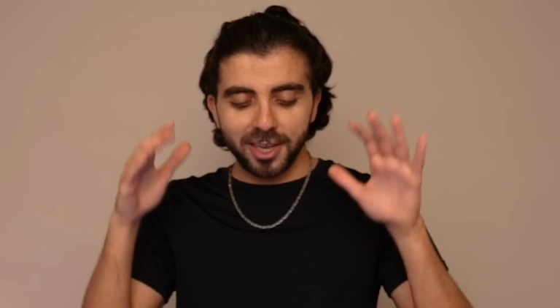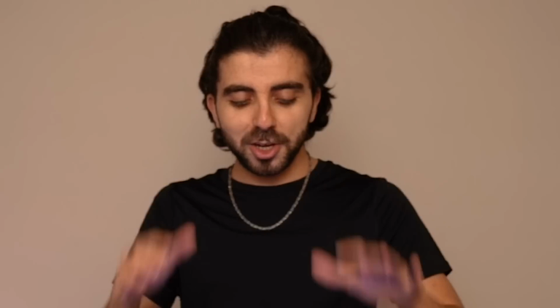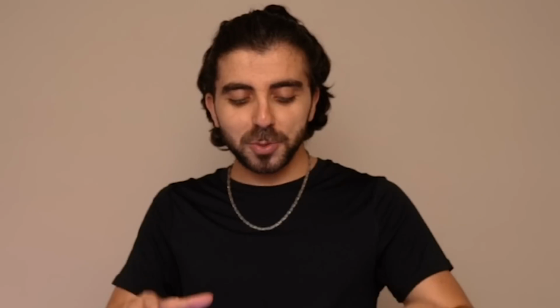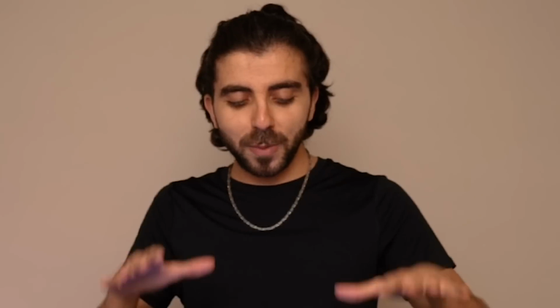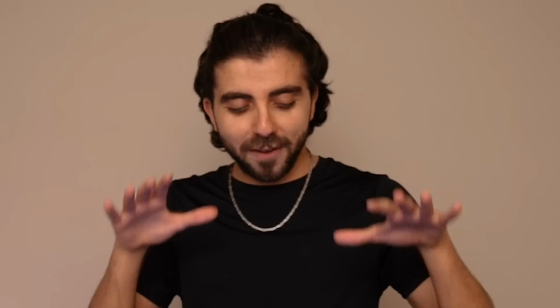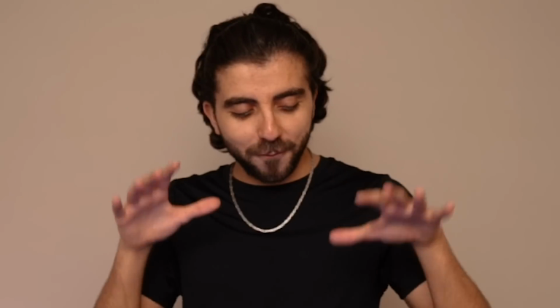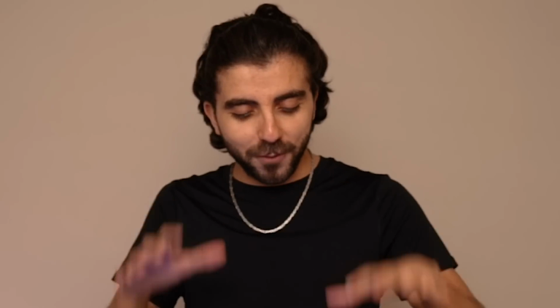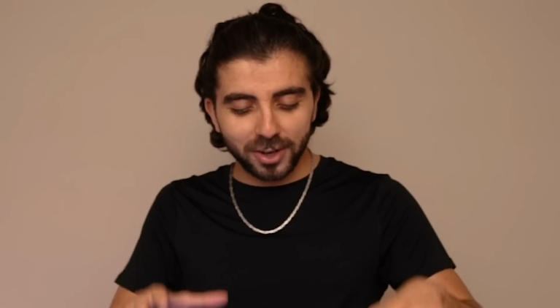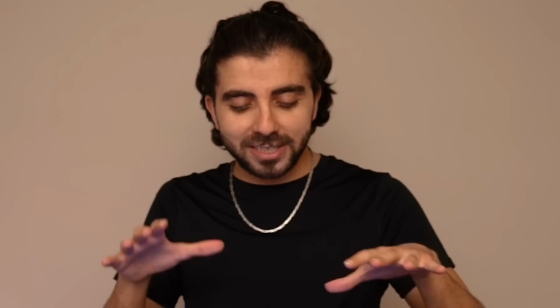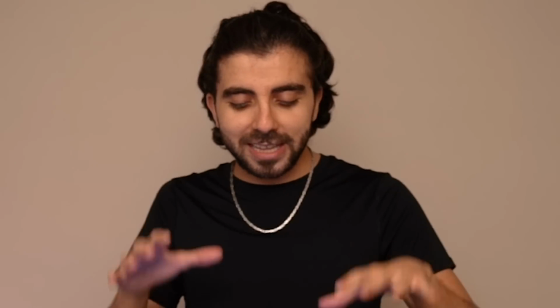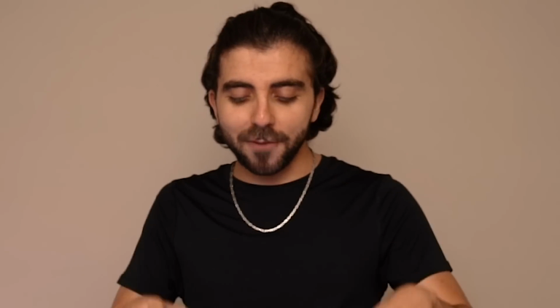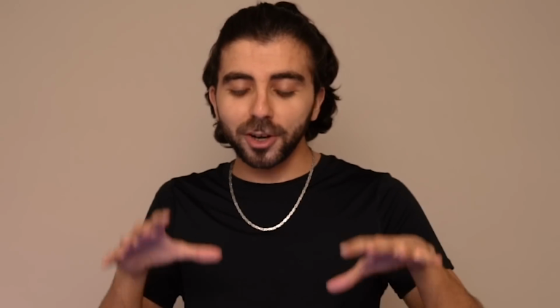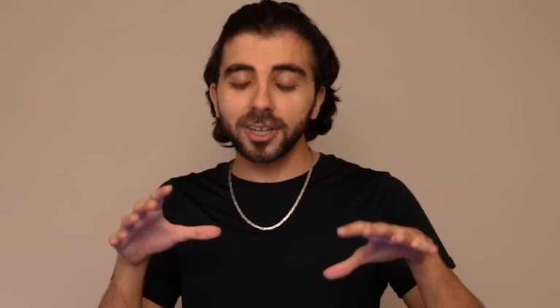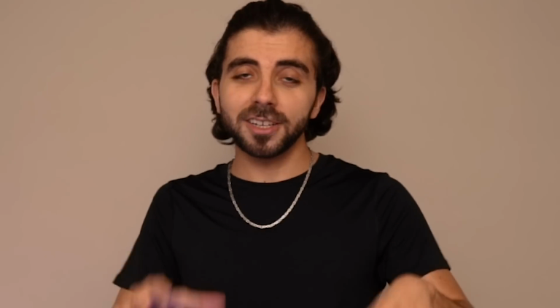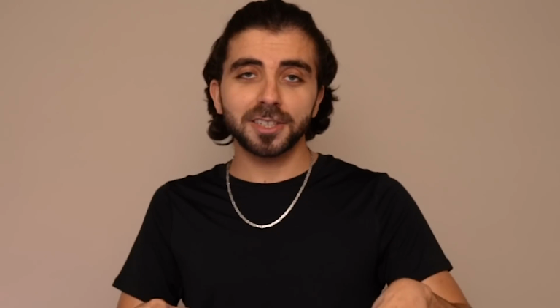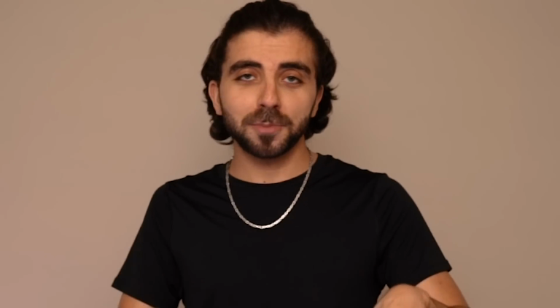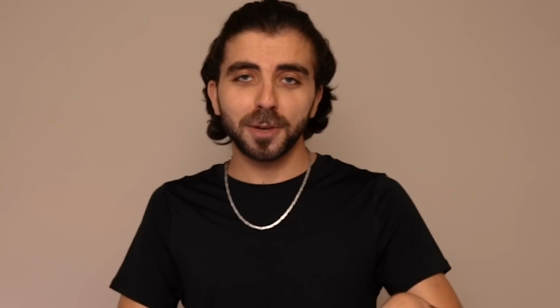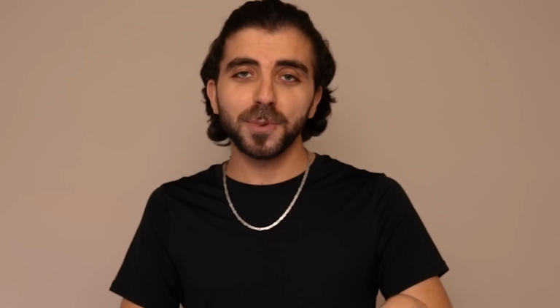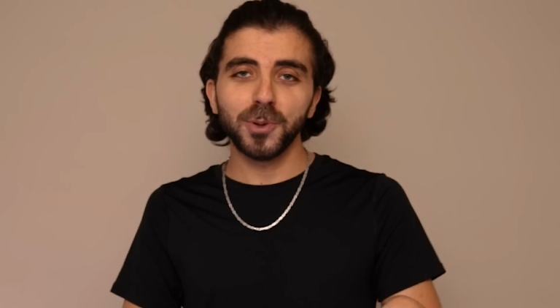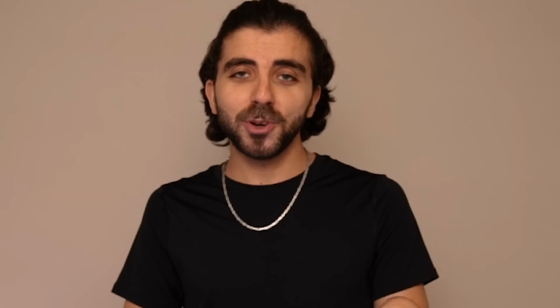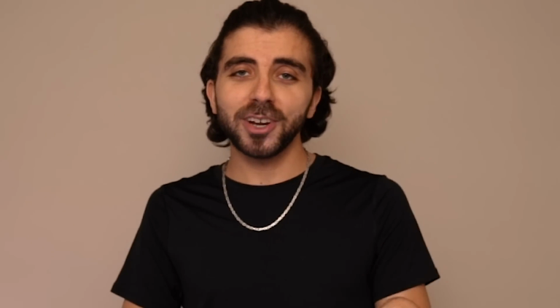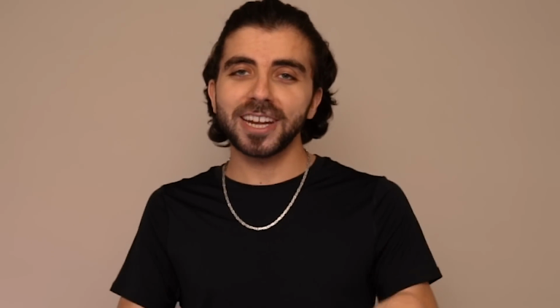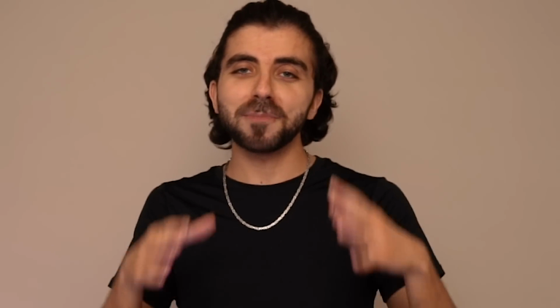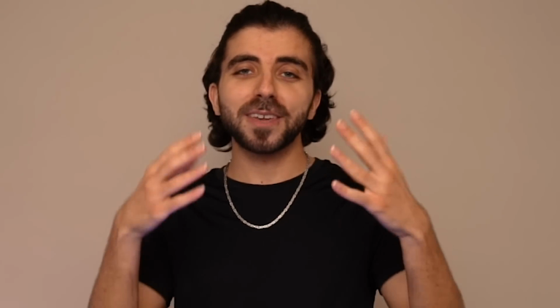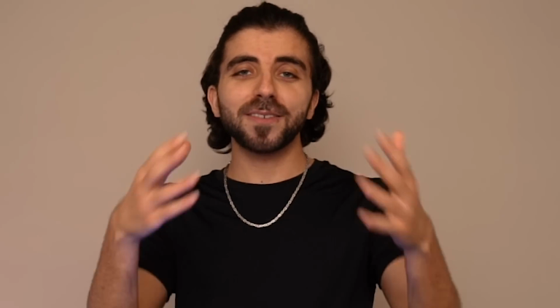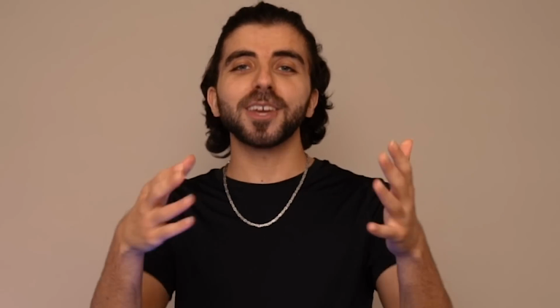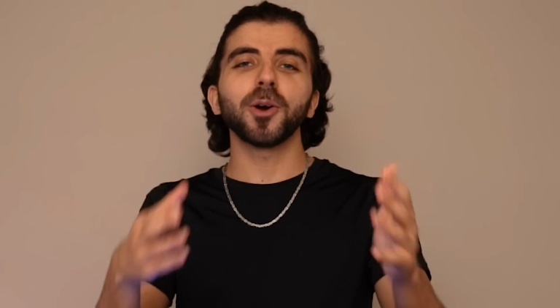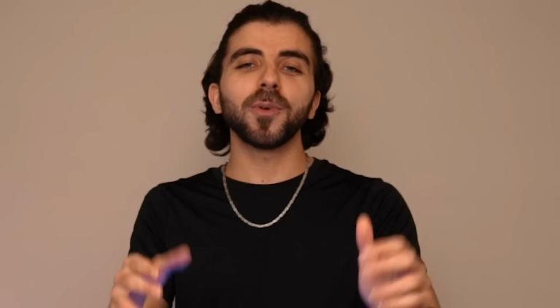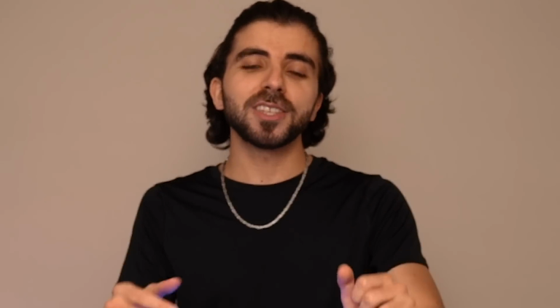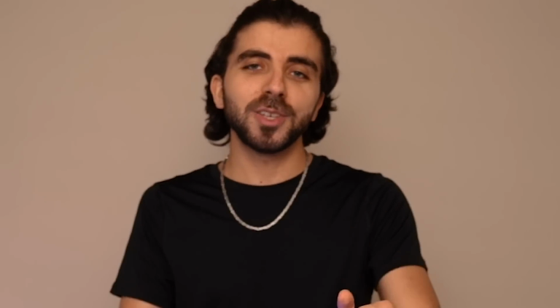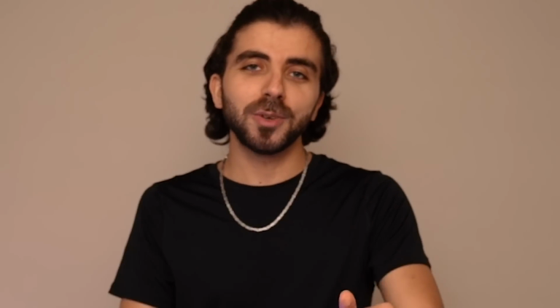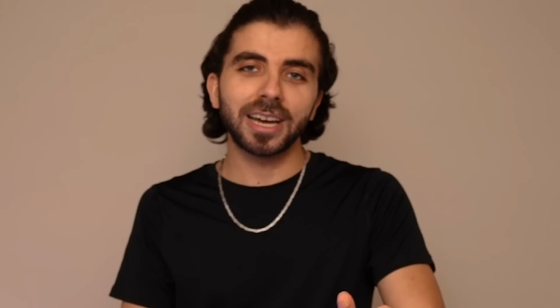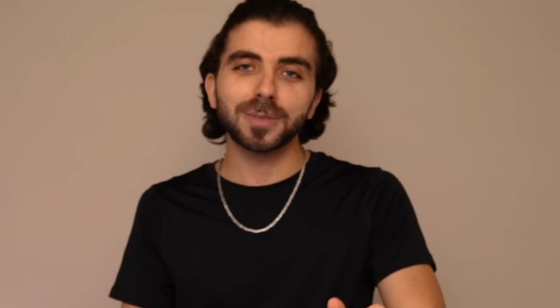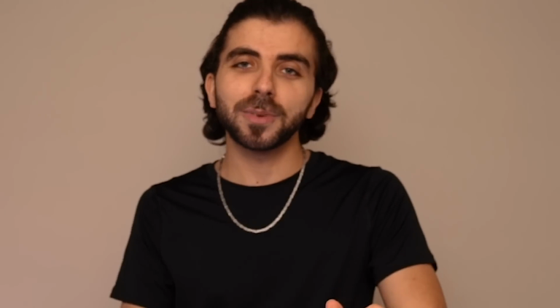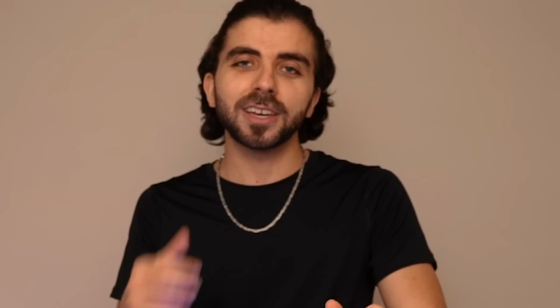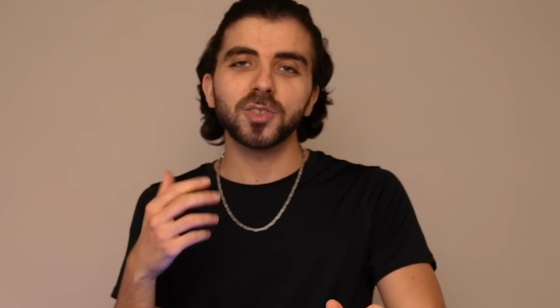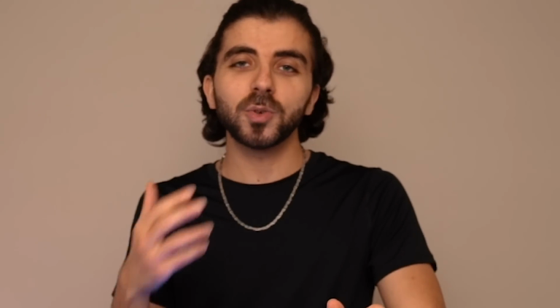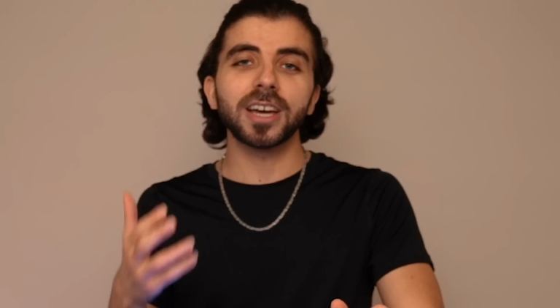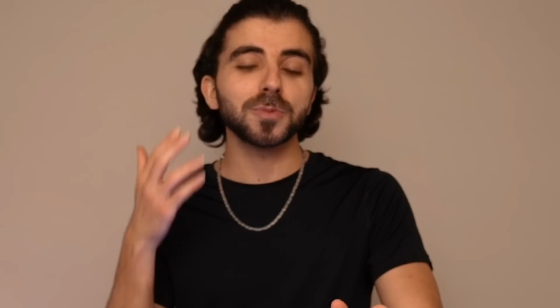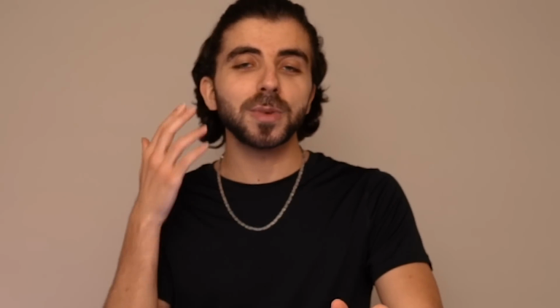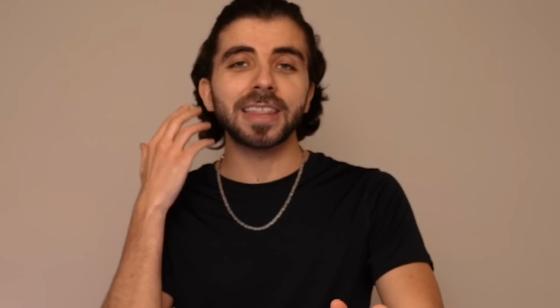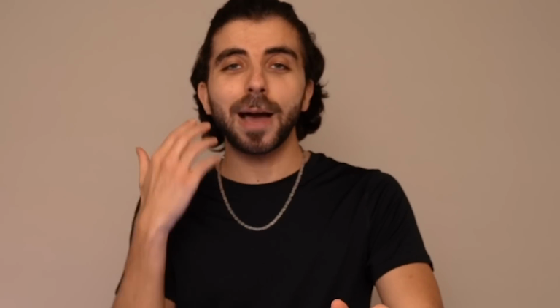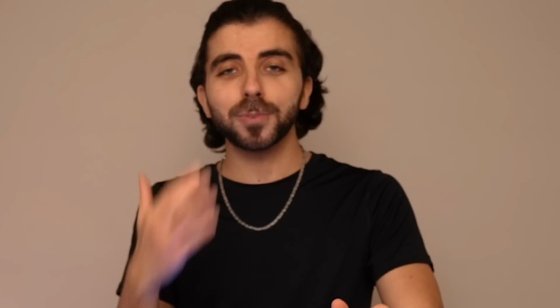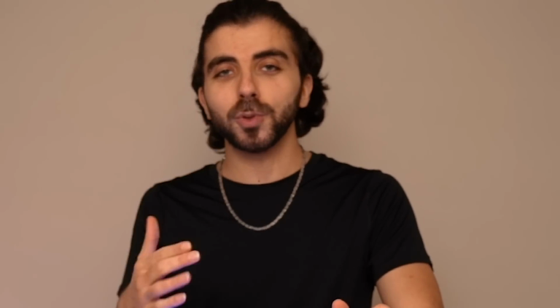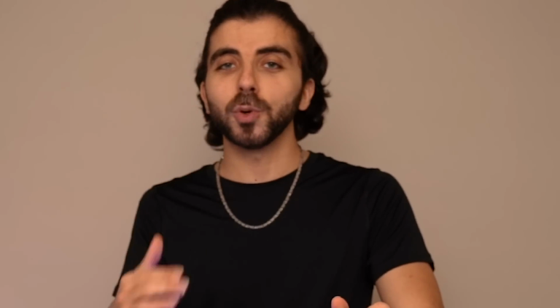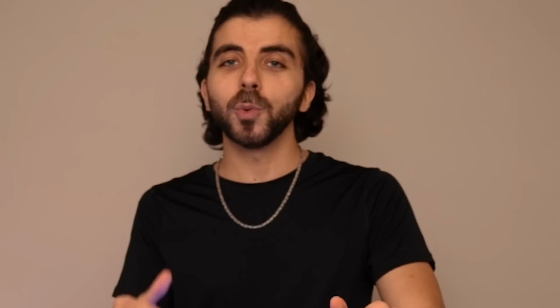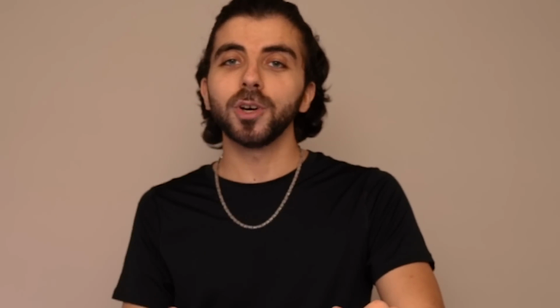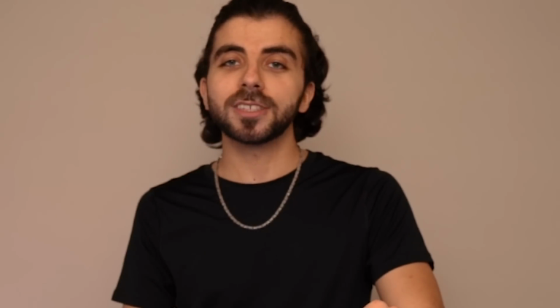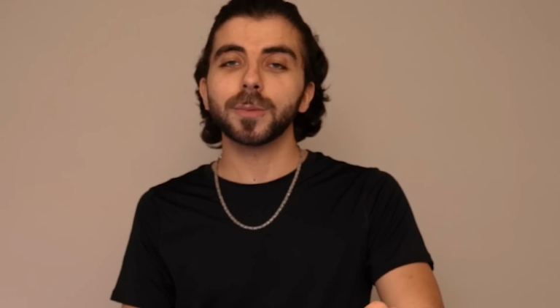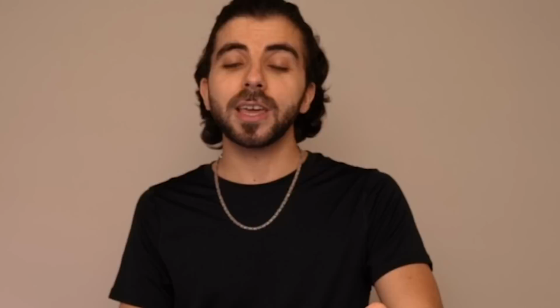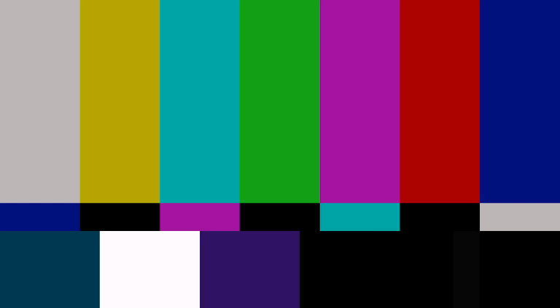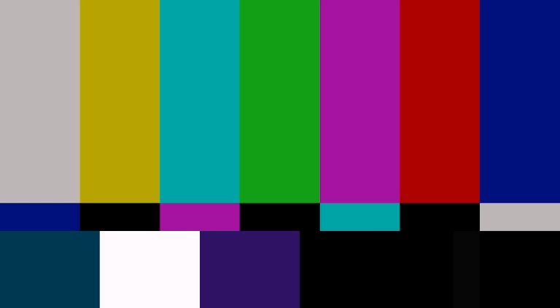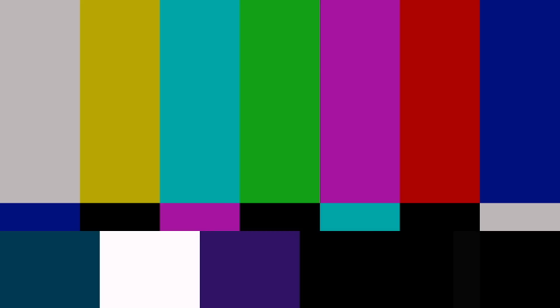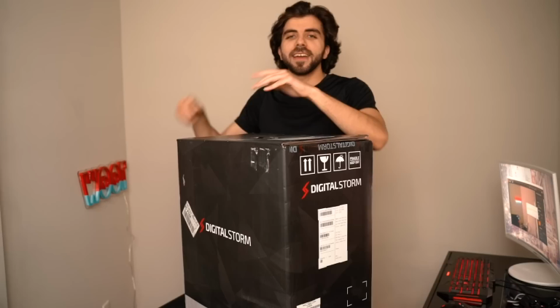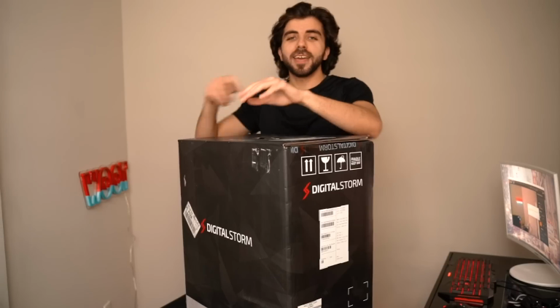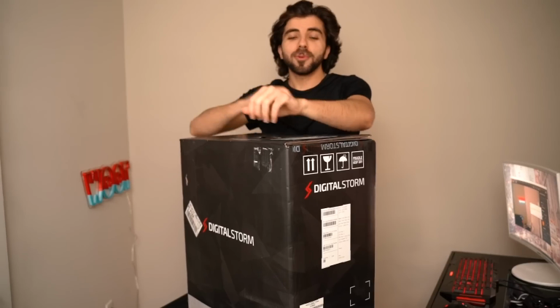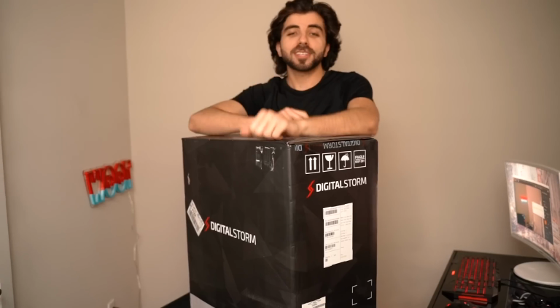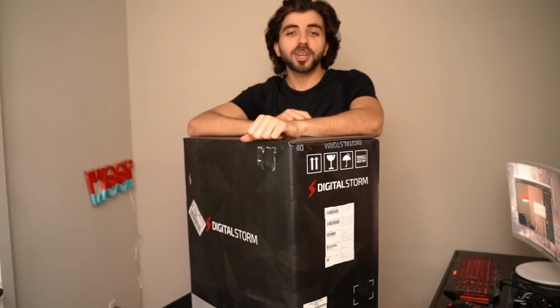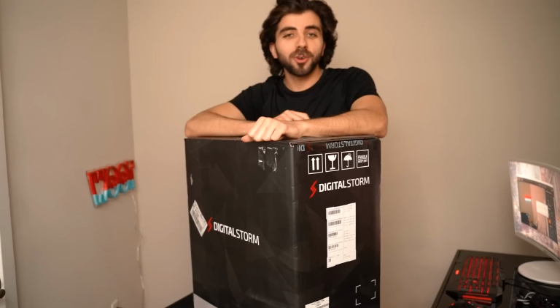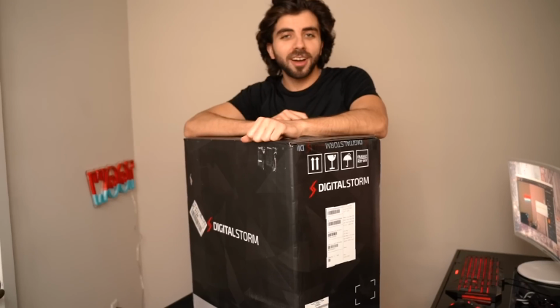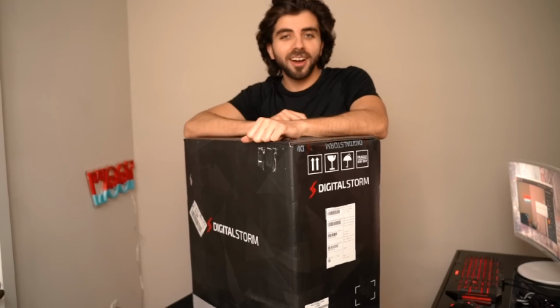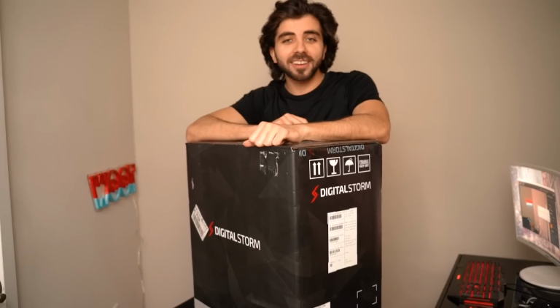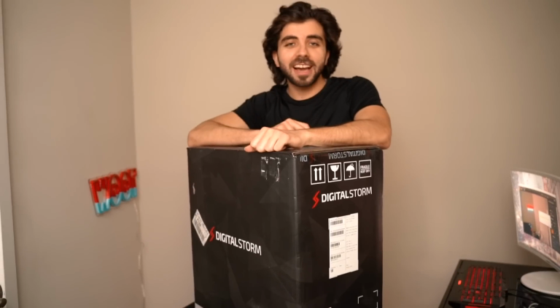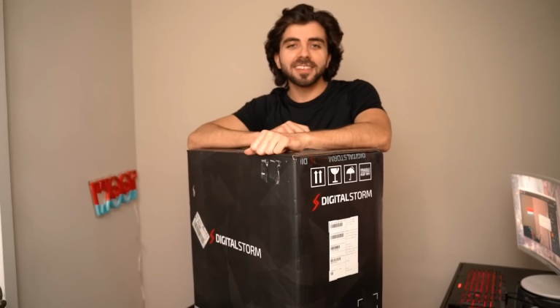Here's my first ever custom computer and I'm giving it away to you guys because you guys mean the absolute world to me. Hey, what is going on guys?